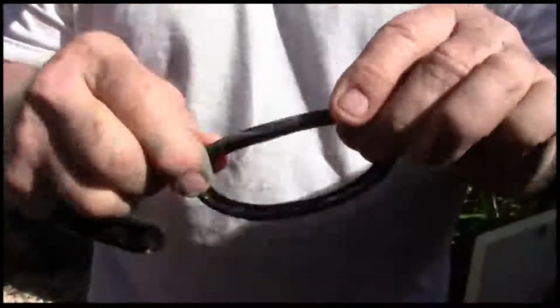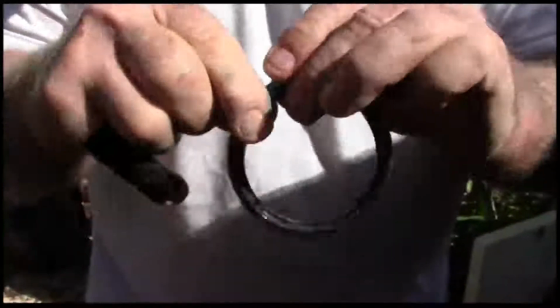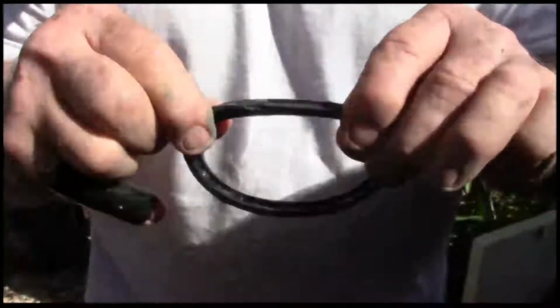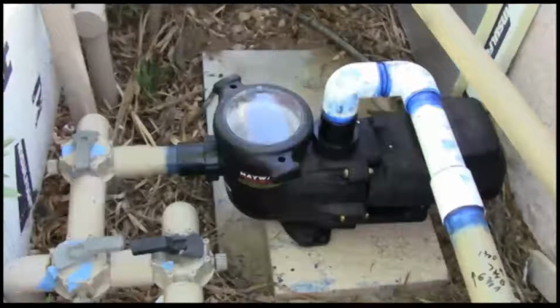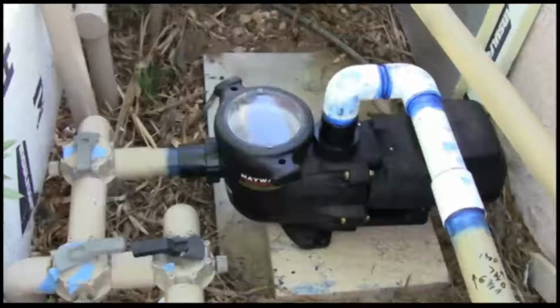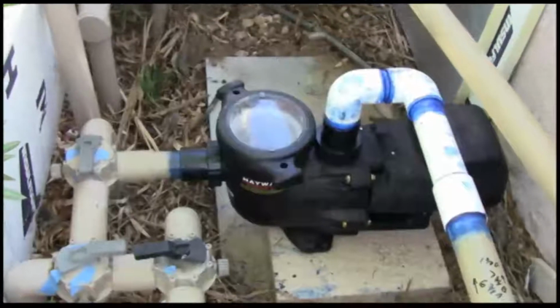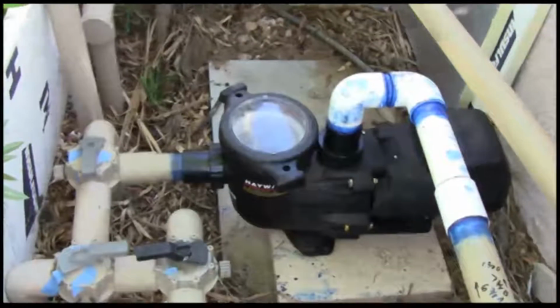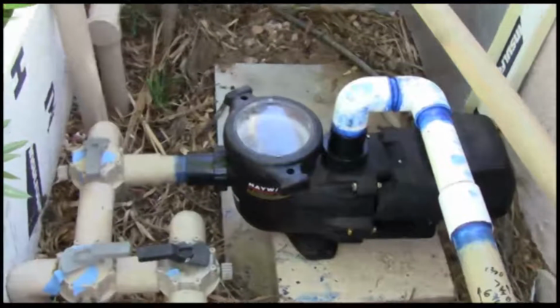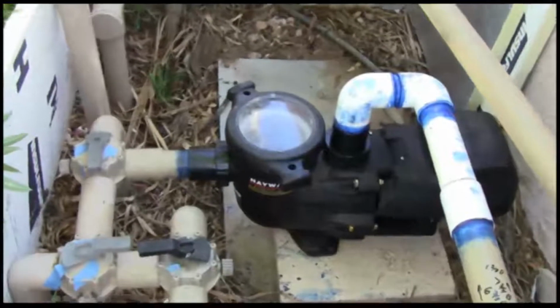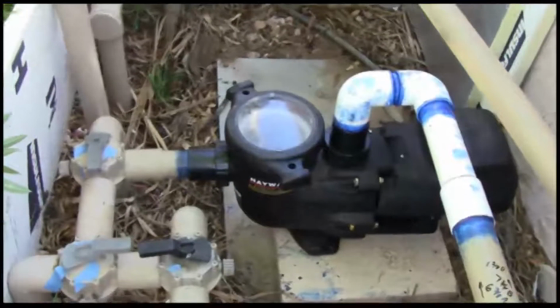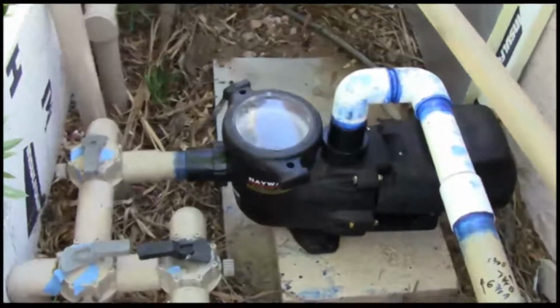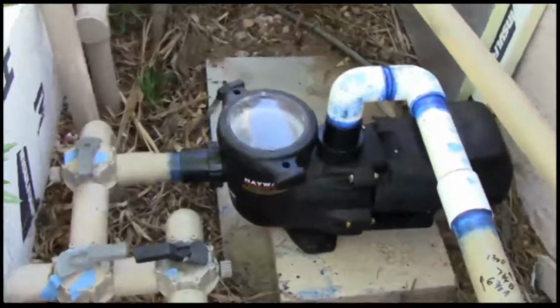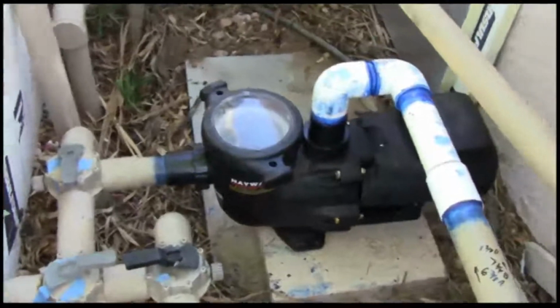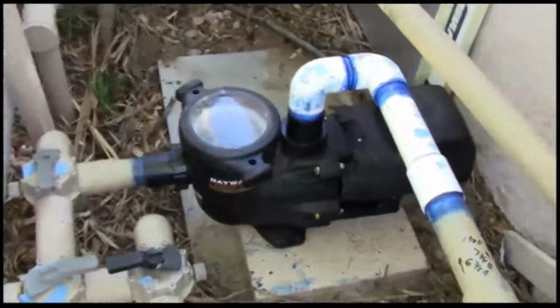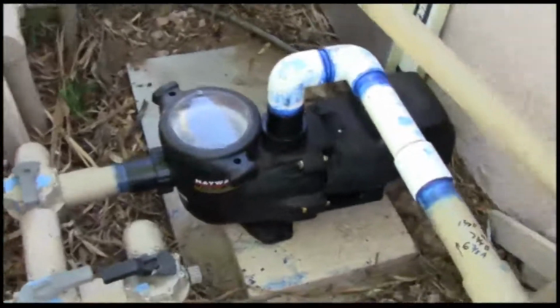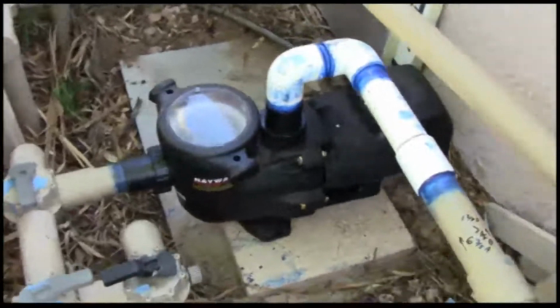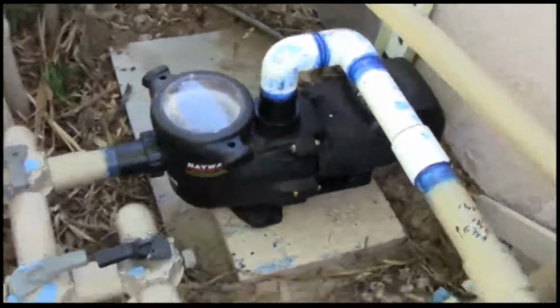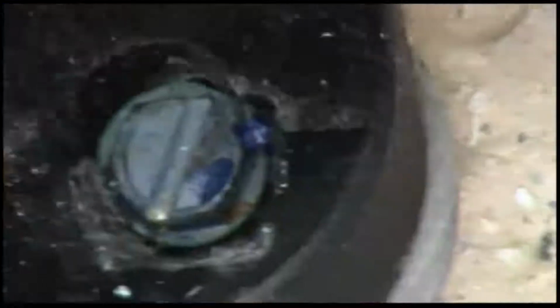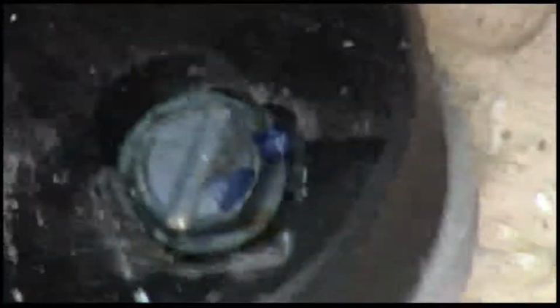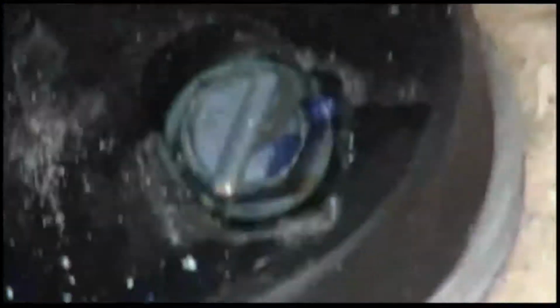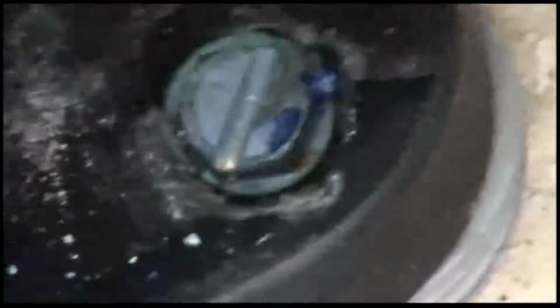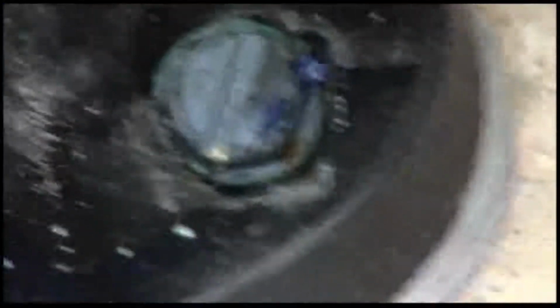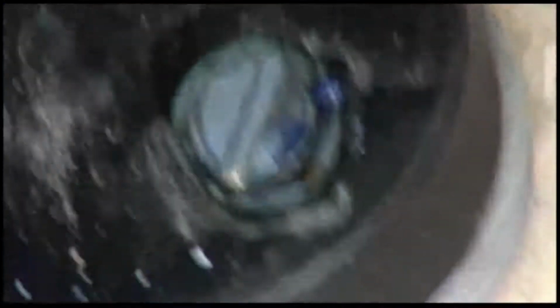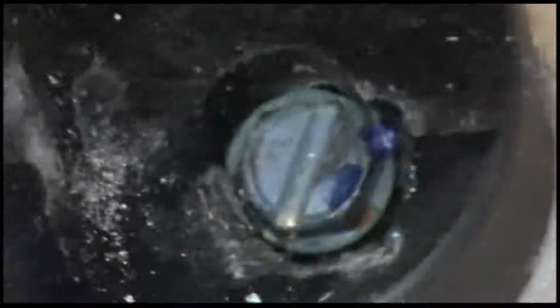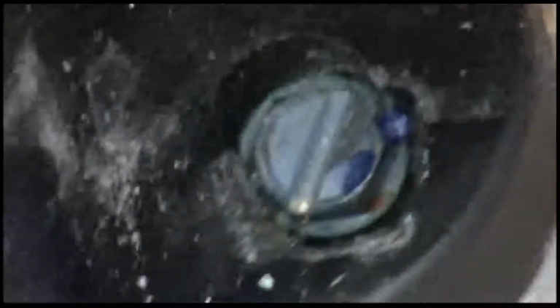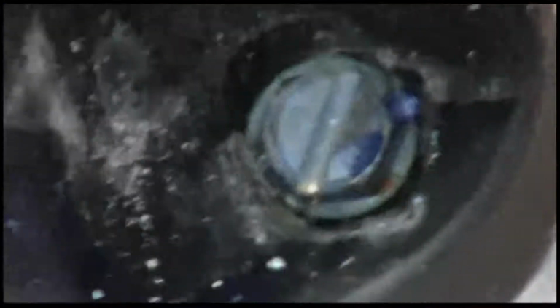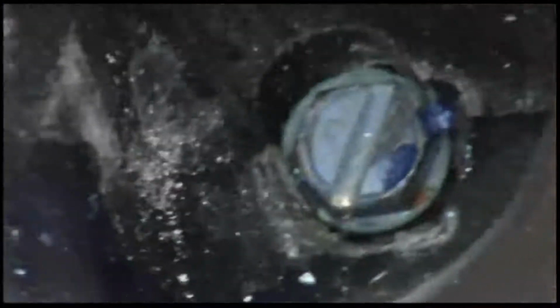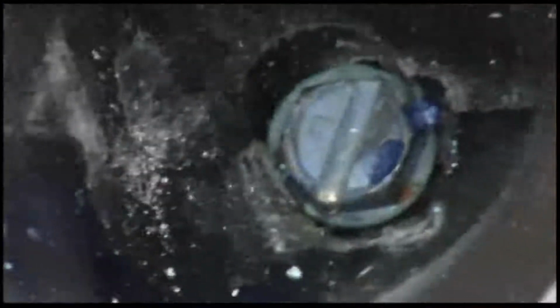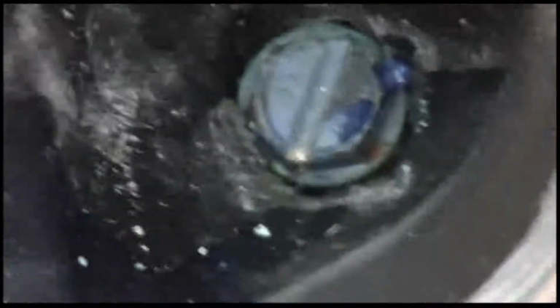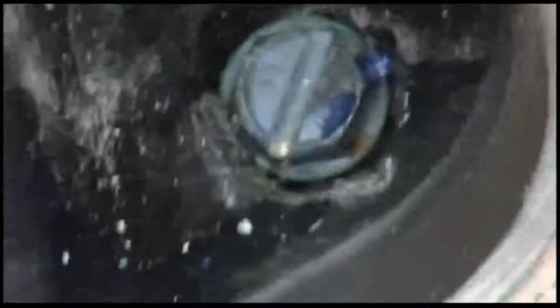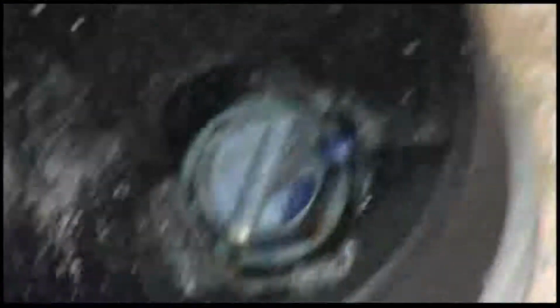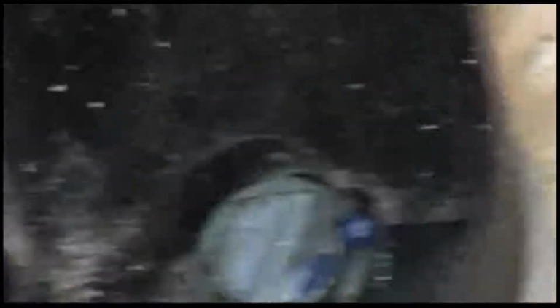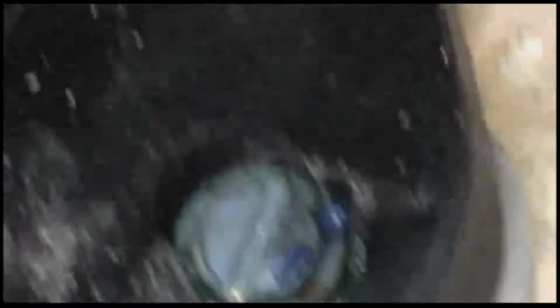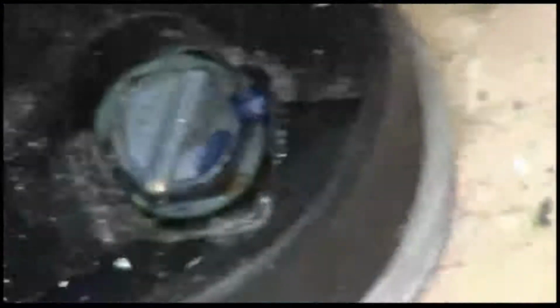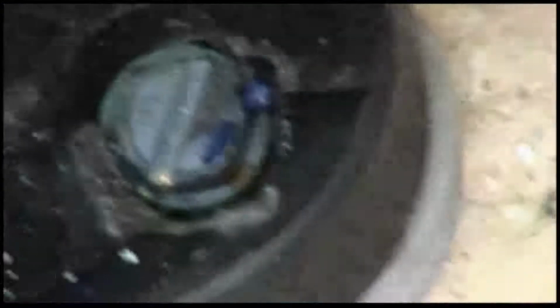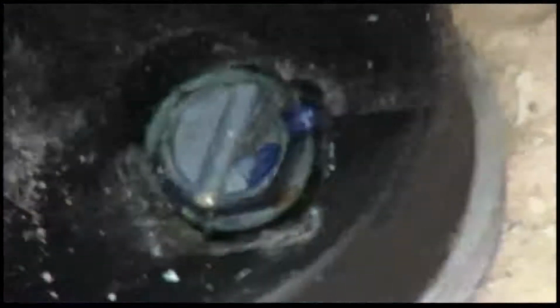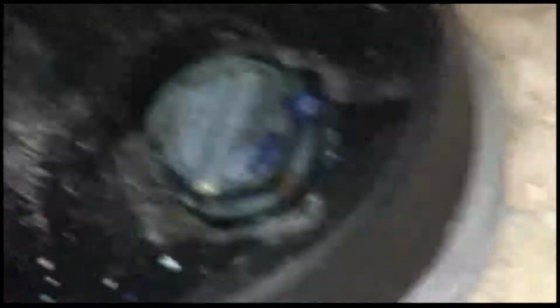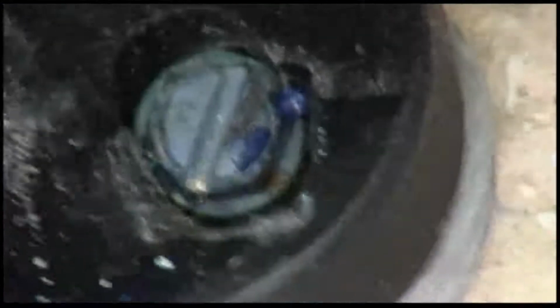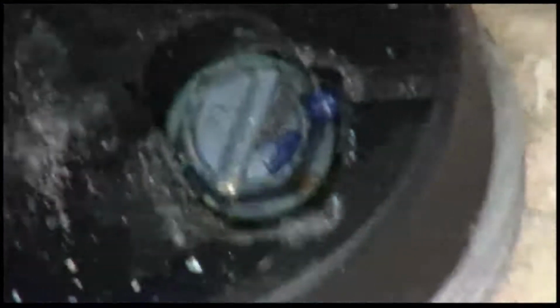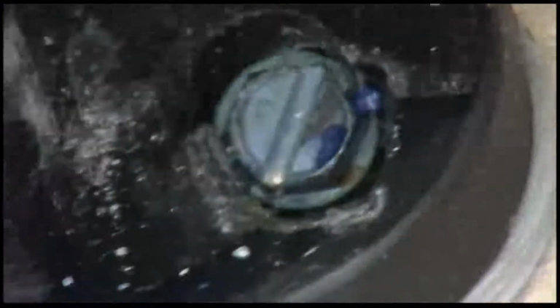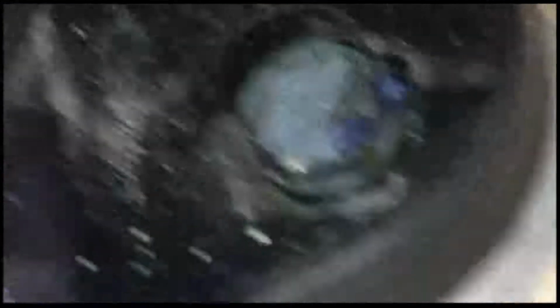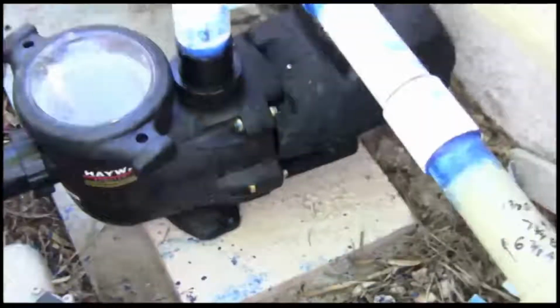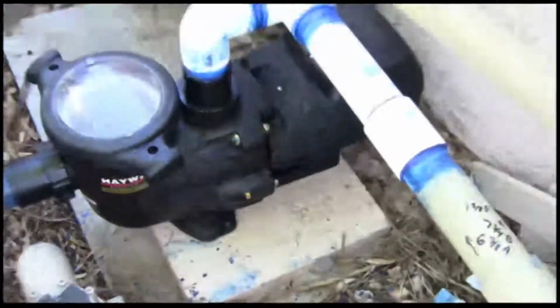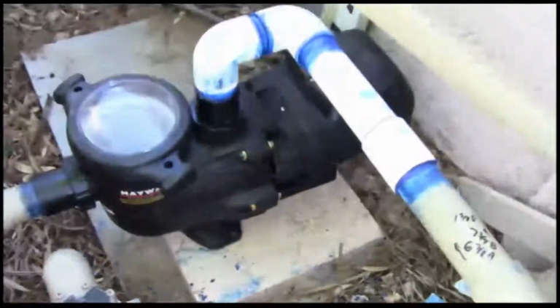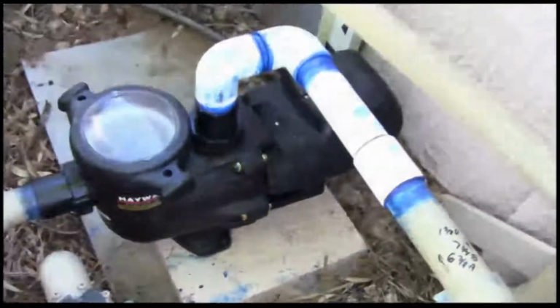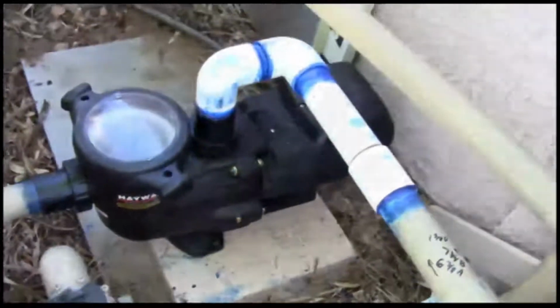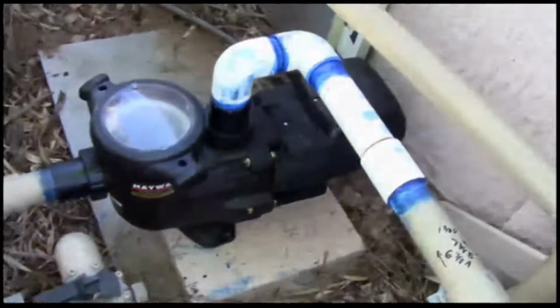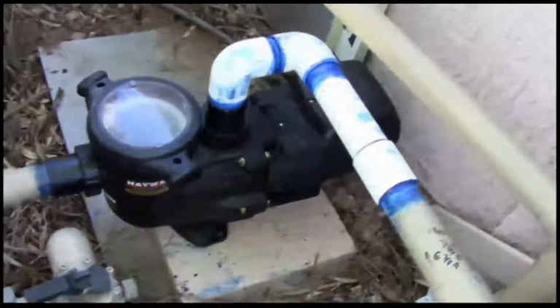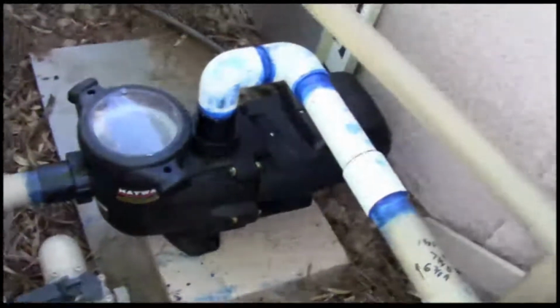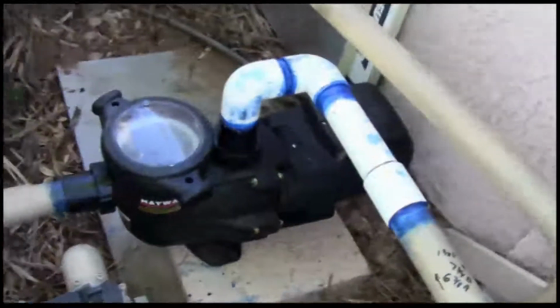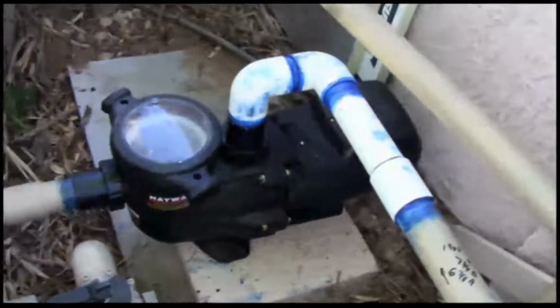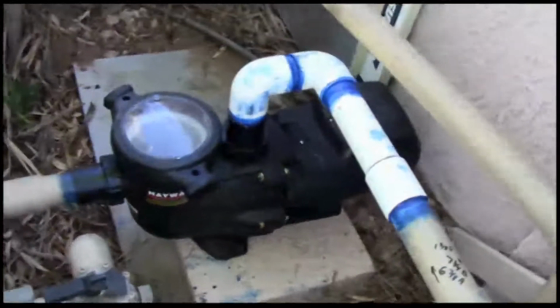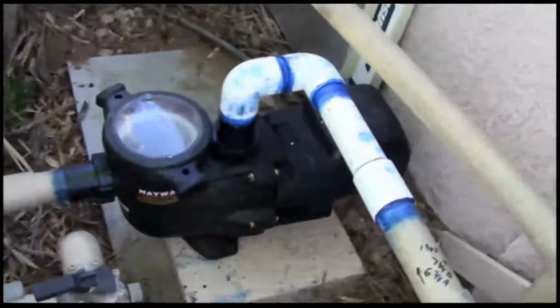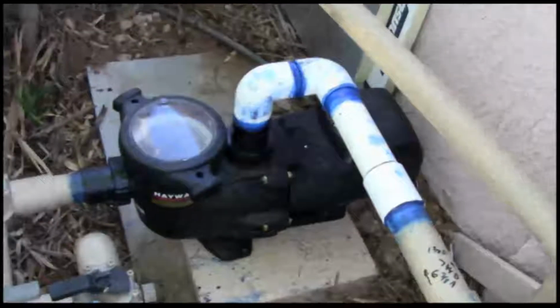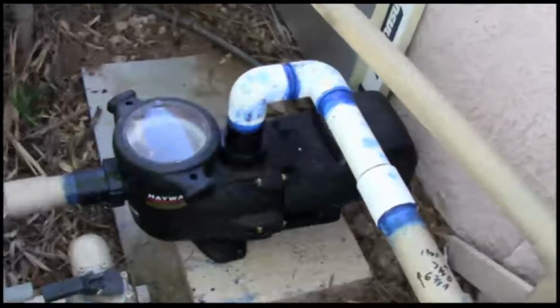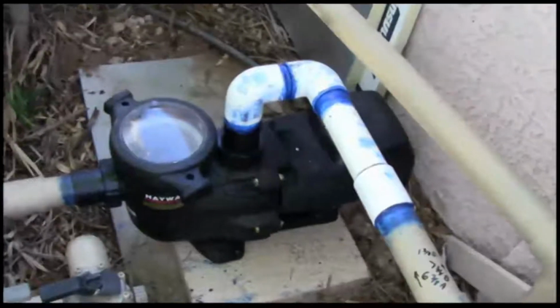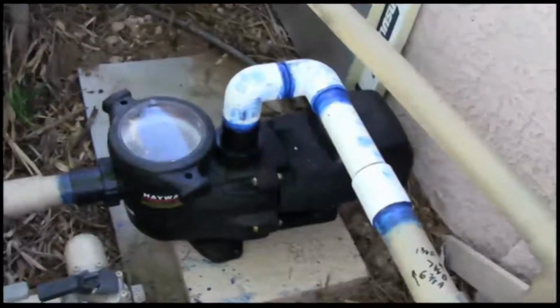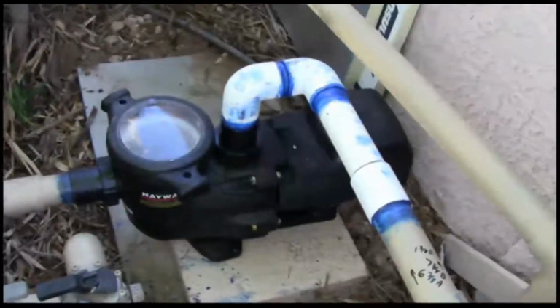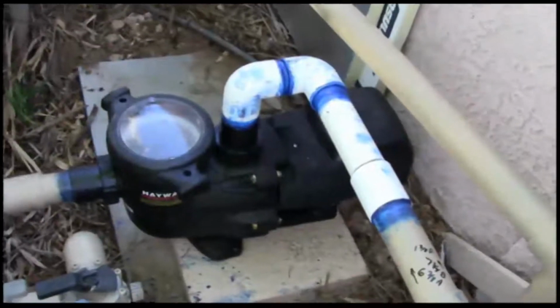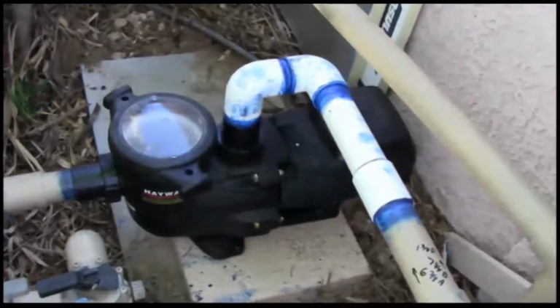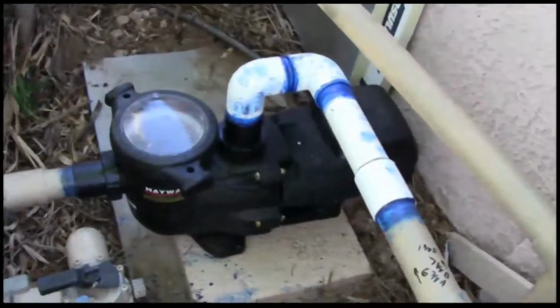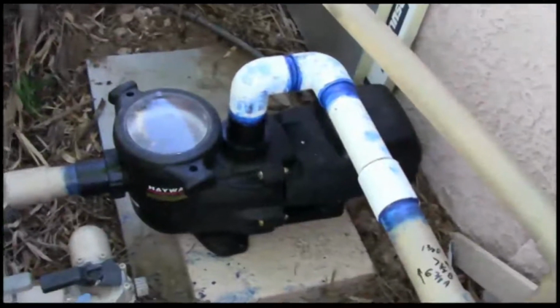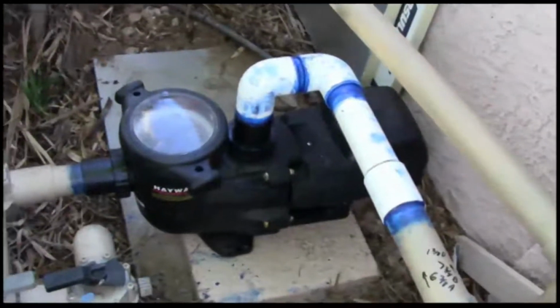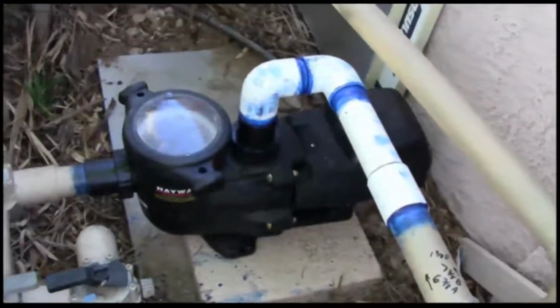The plumbing portion is complete and it's anchored with 3 inch masonry screws. It's in there pretty solid. So let's move on to the electrical.